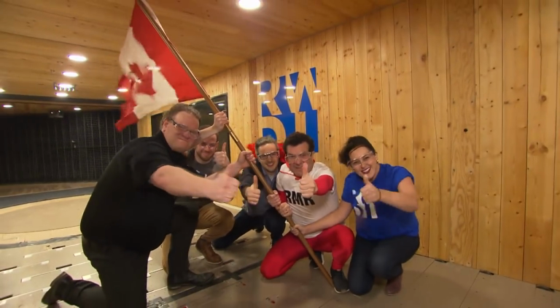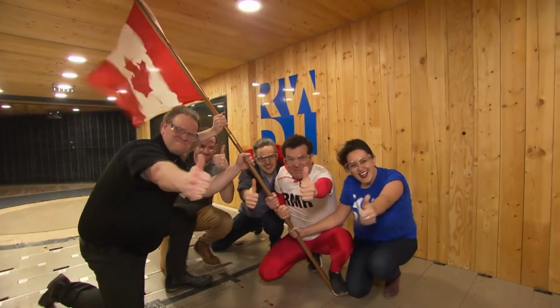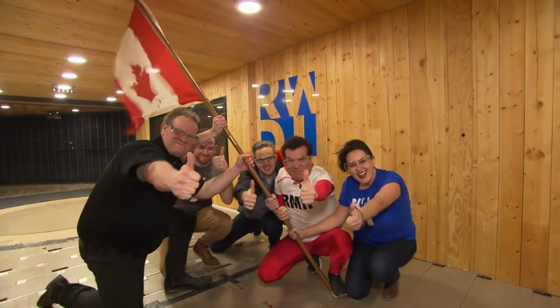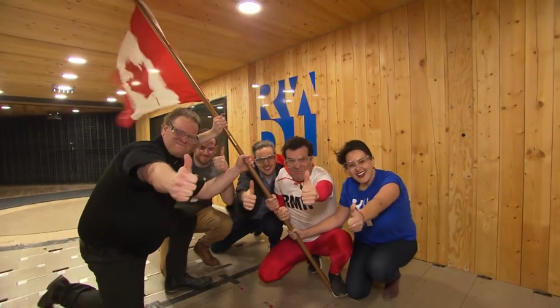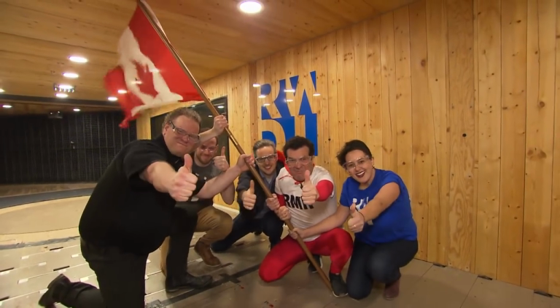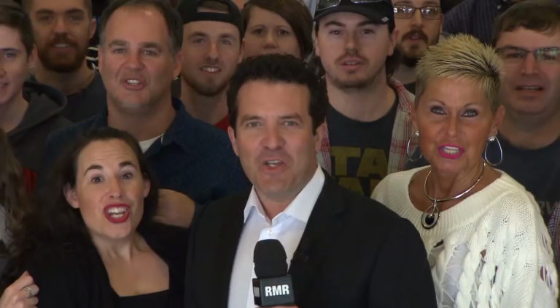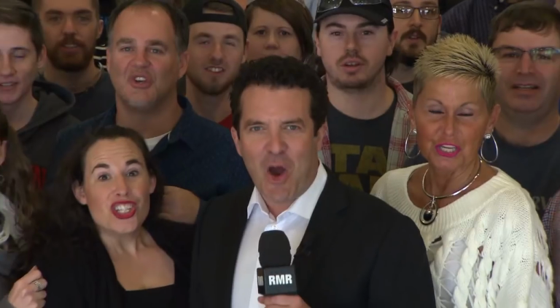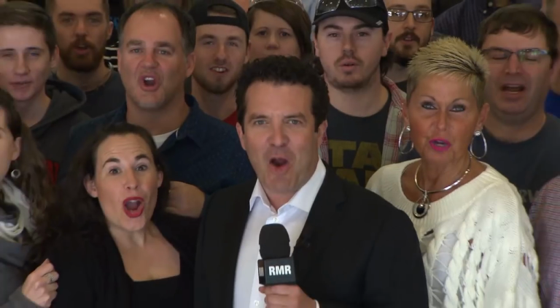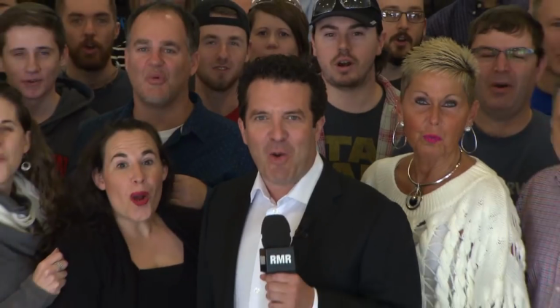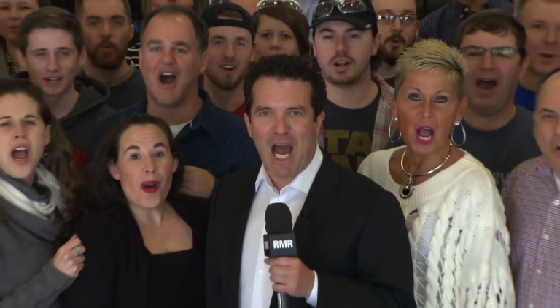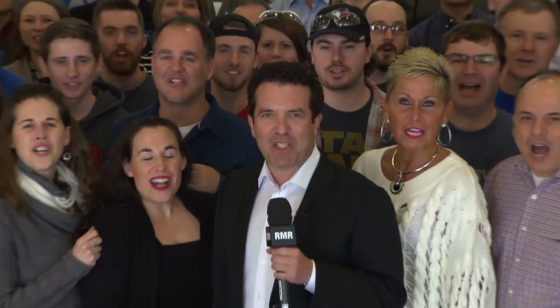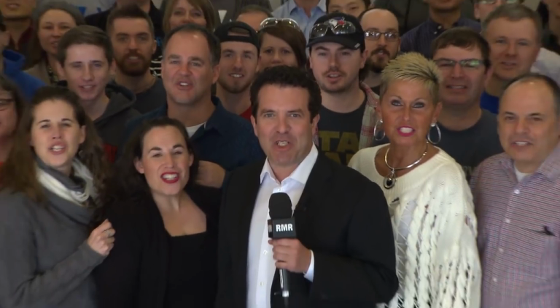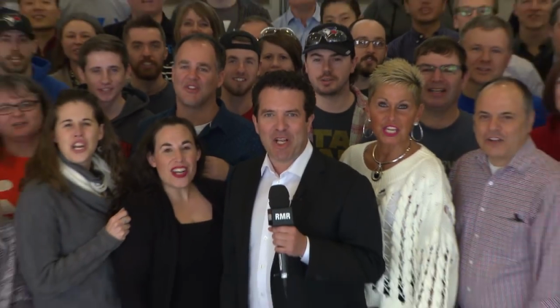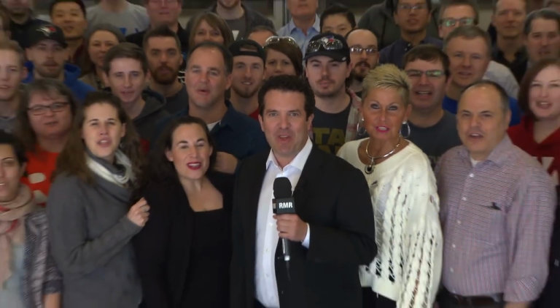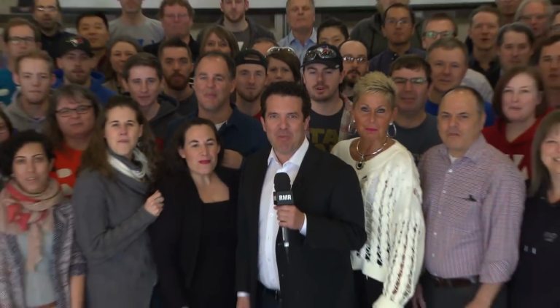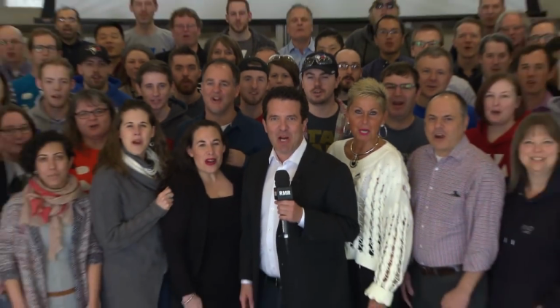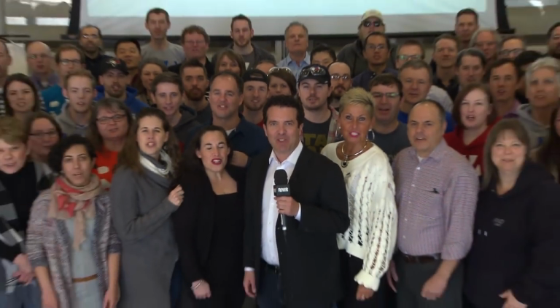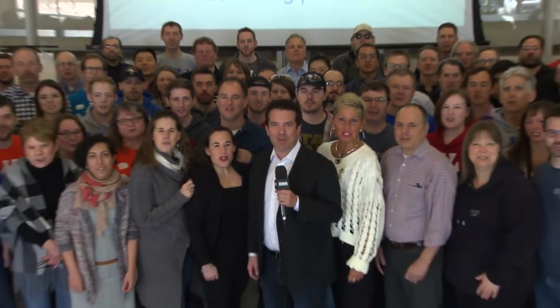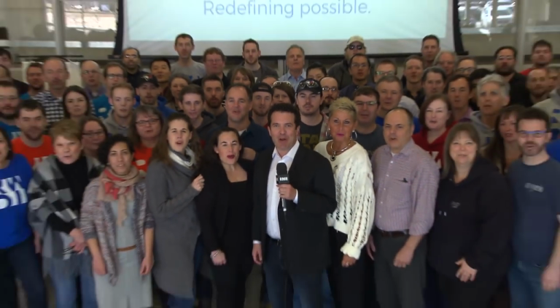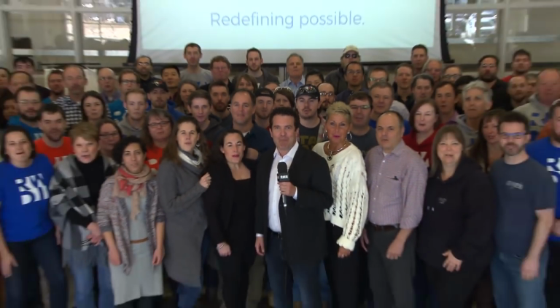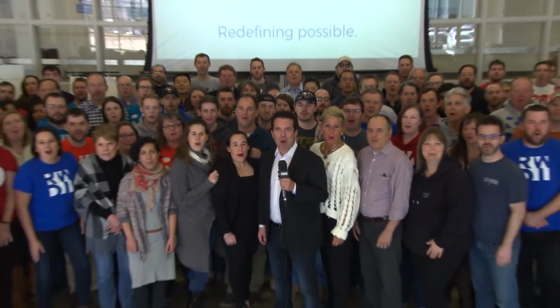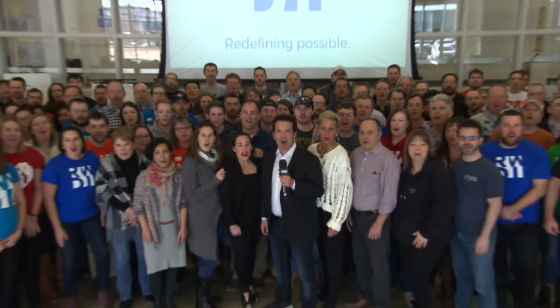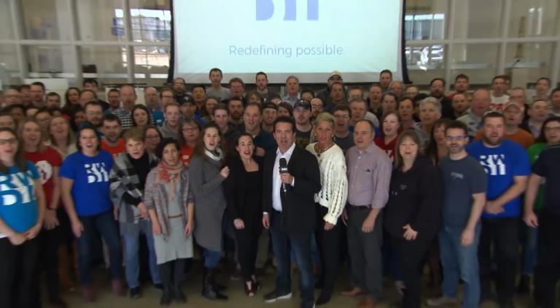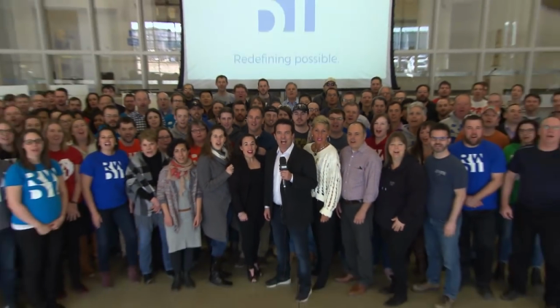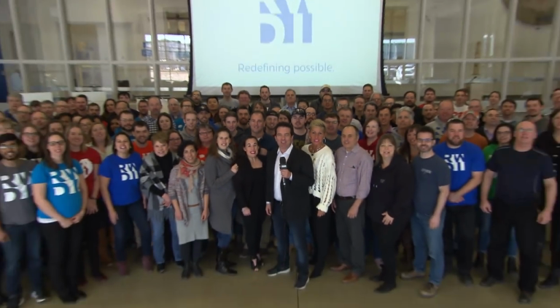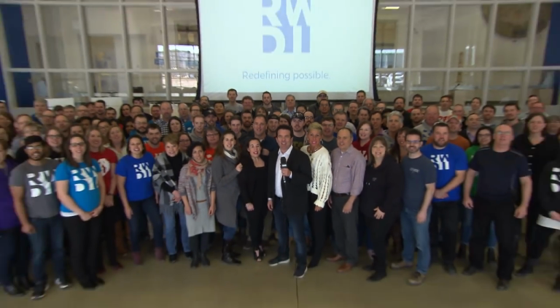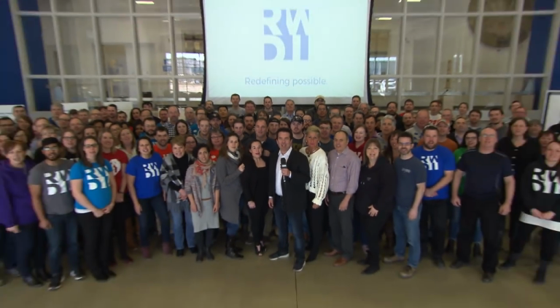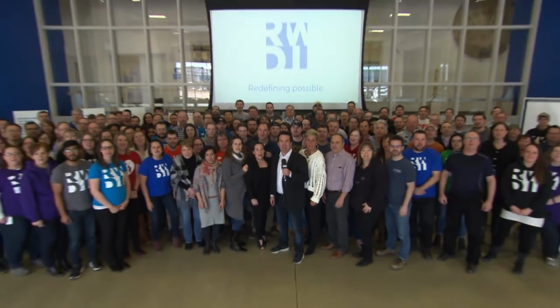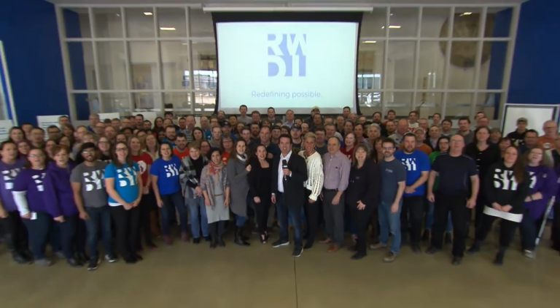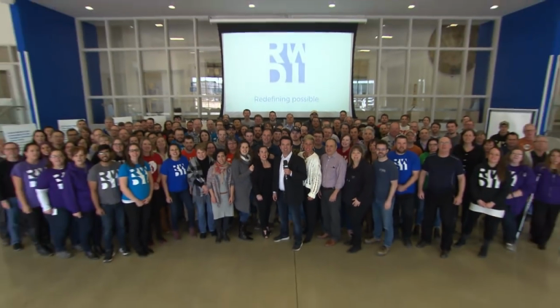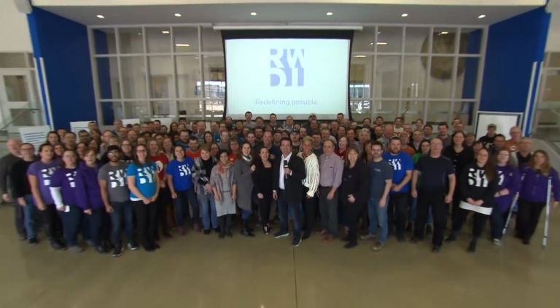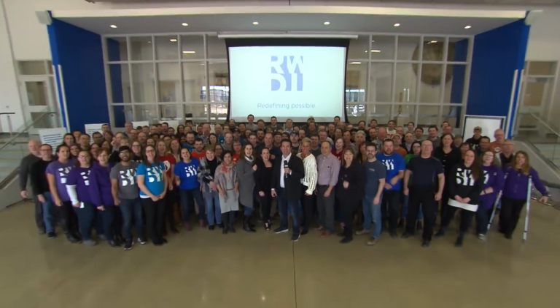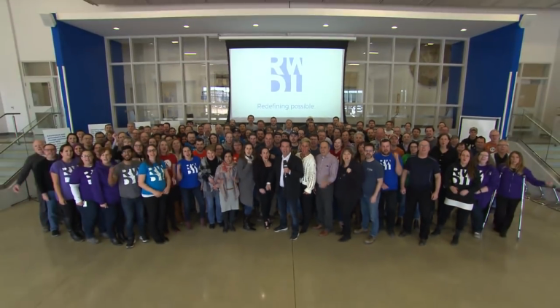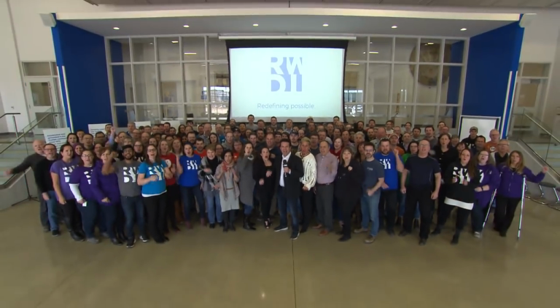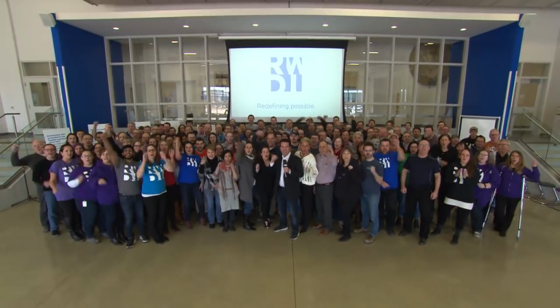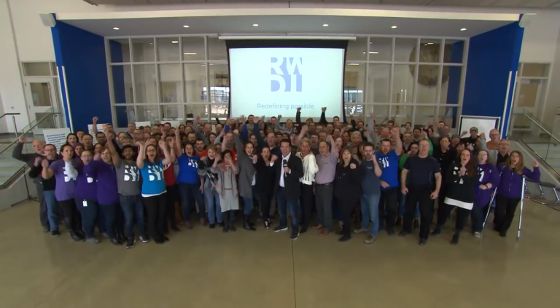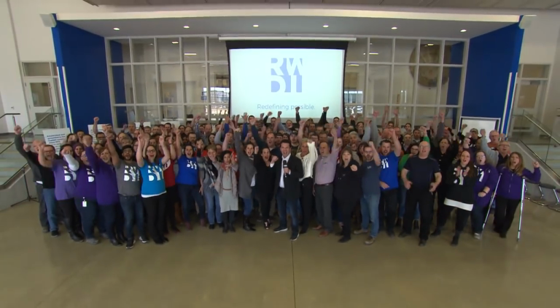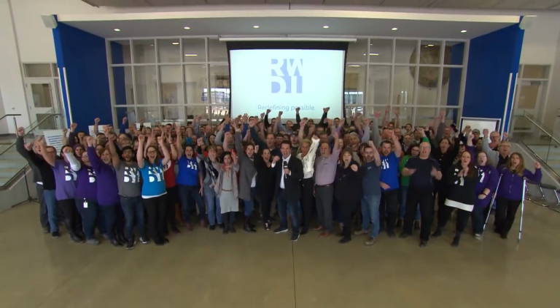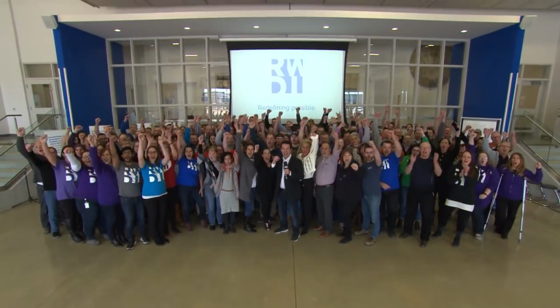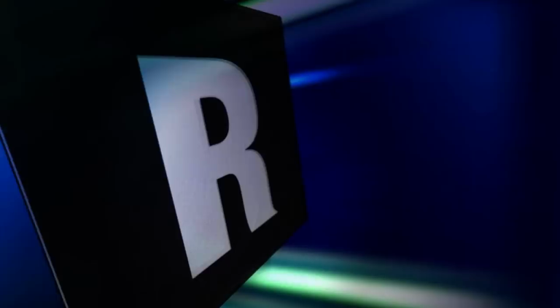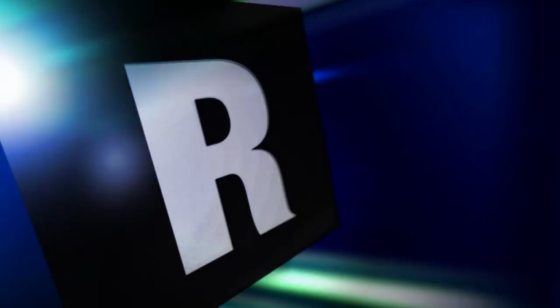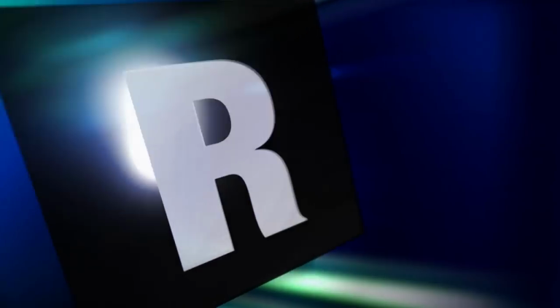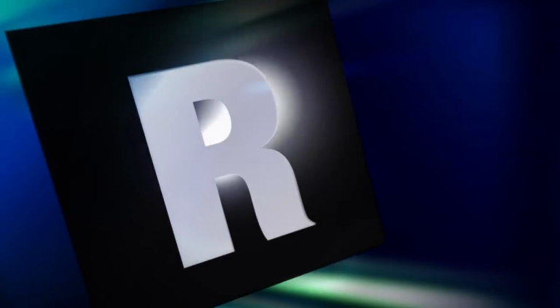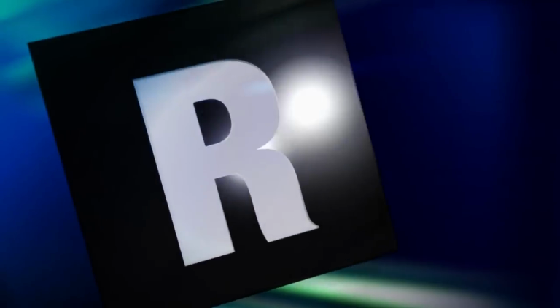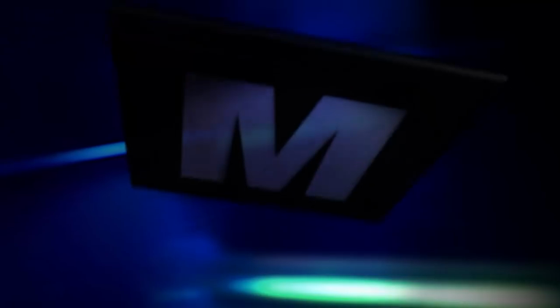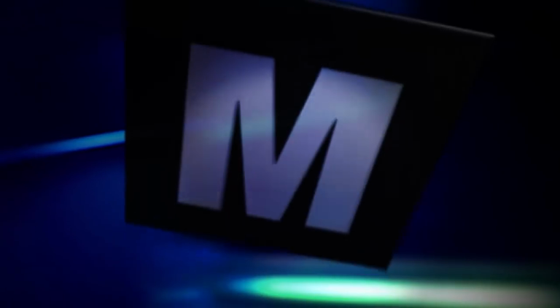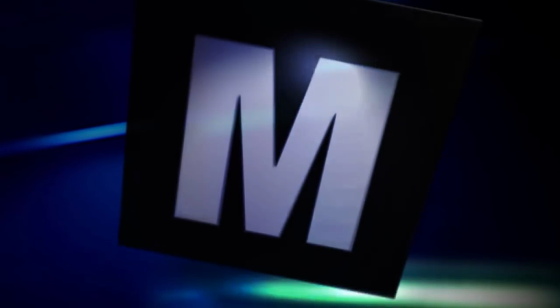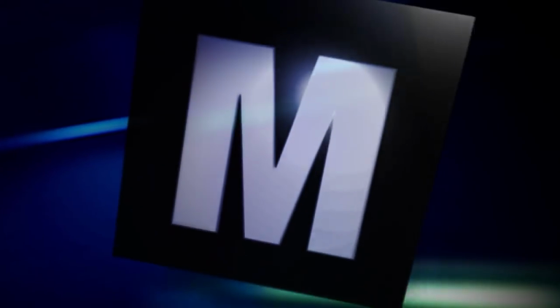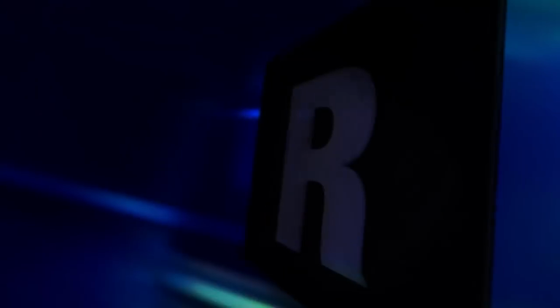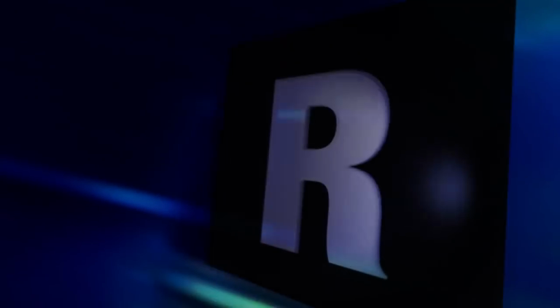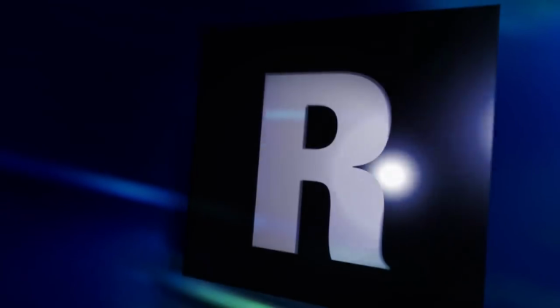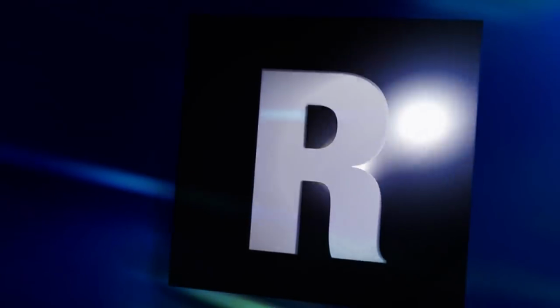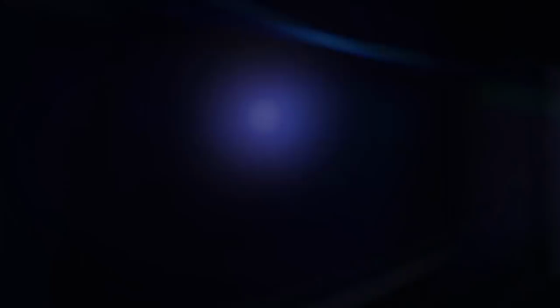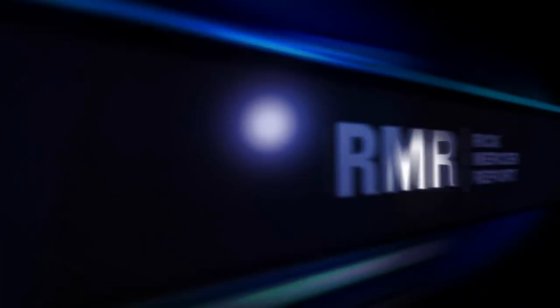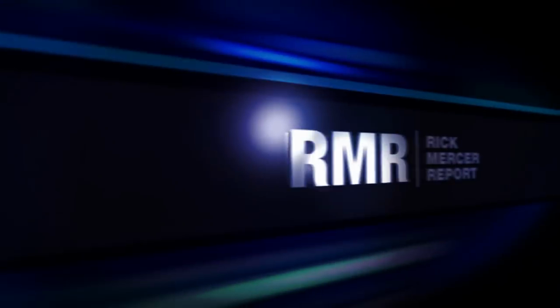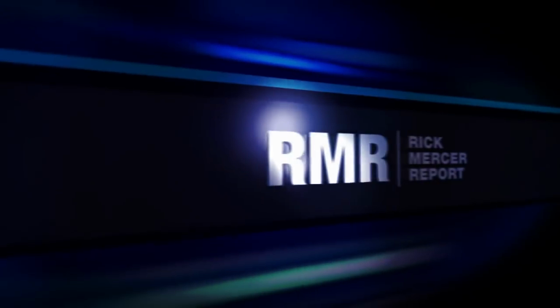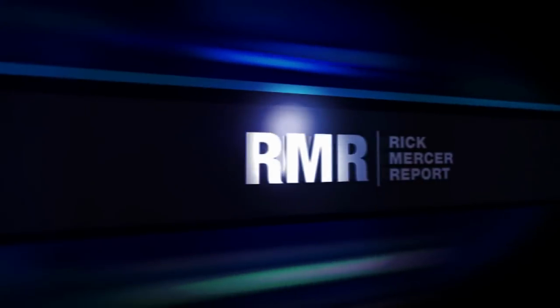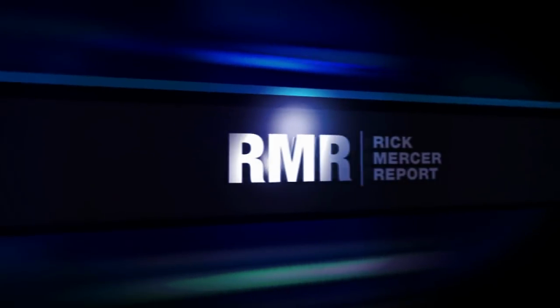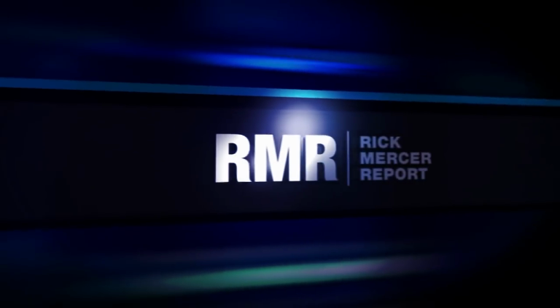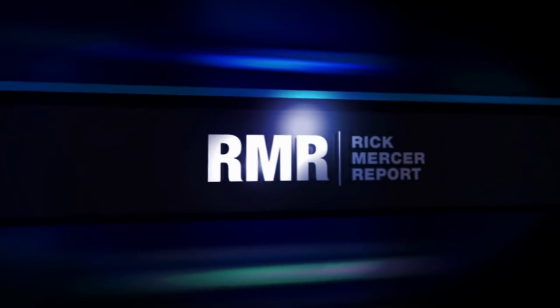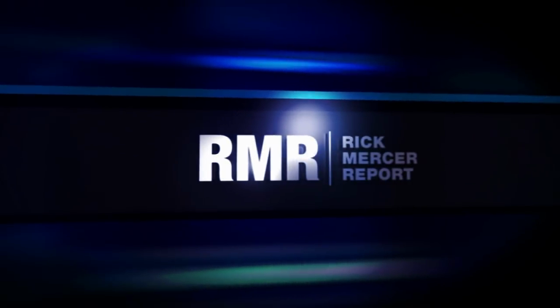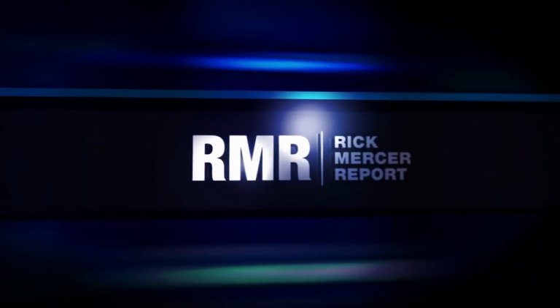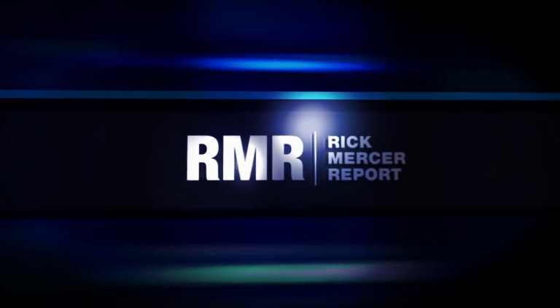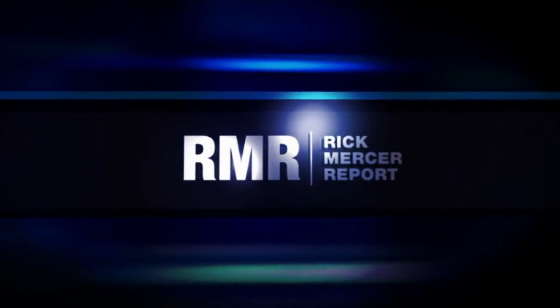You're watching the Mercer Report on CBC. Whoo! That's right!